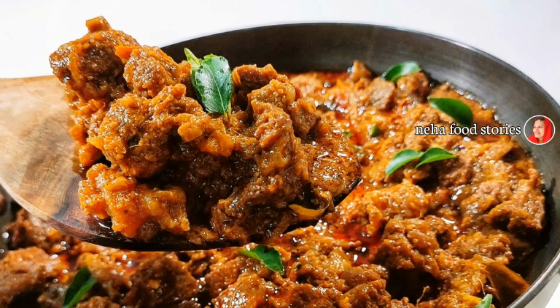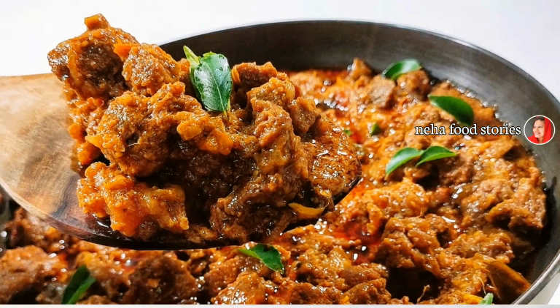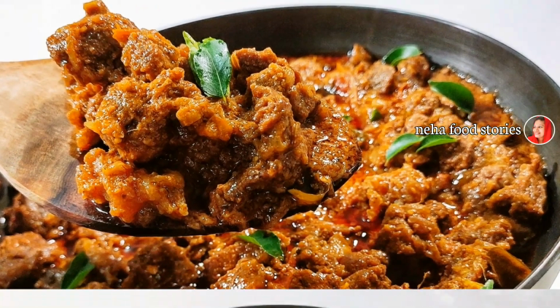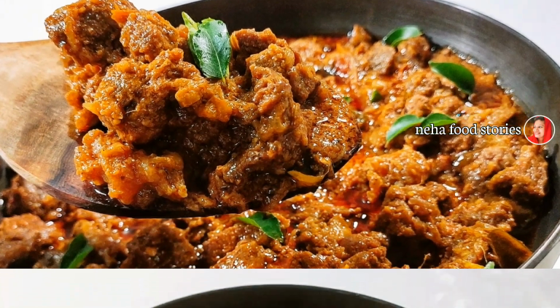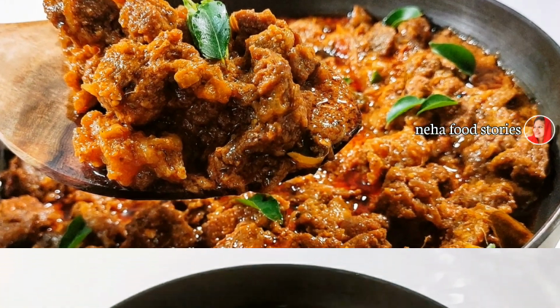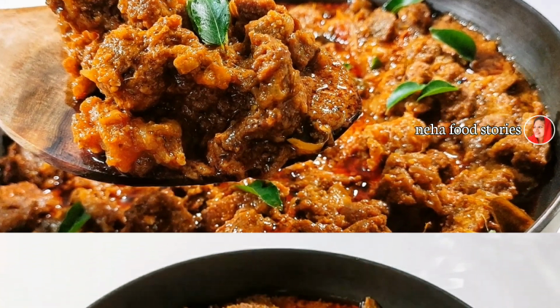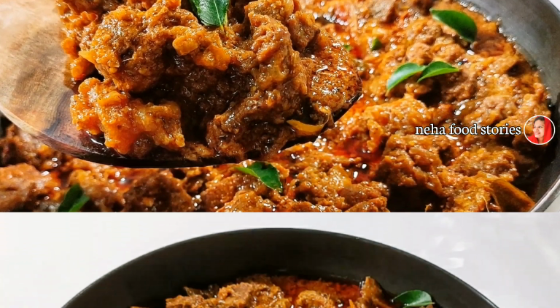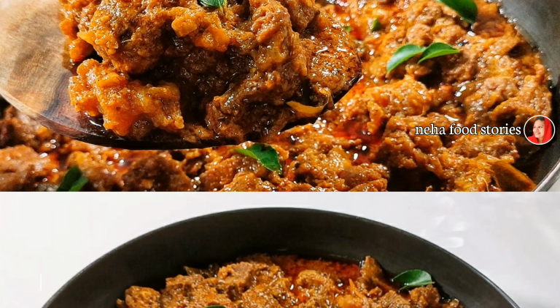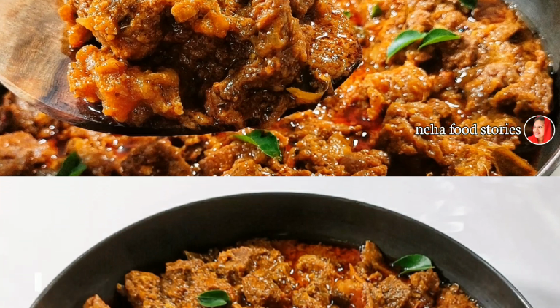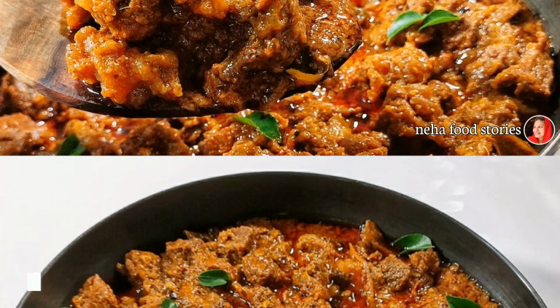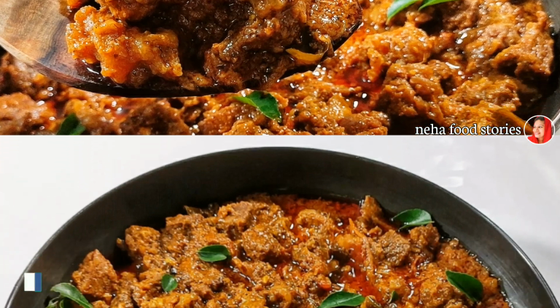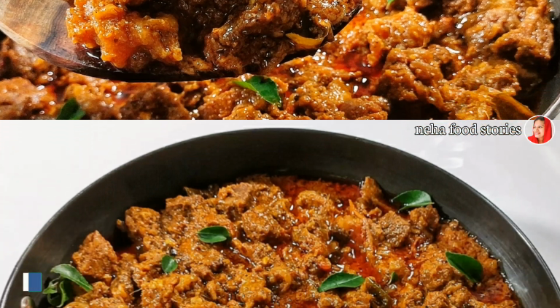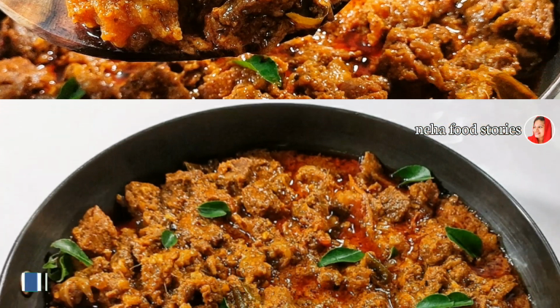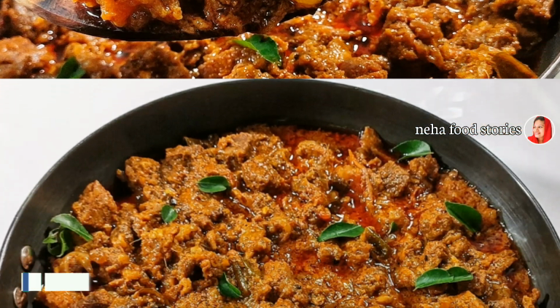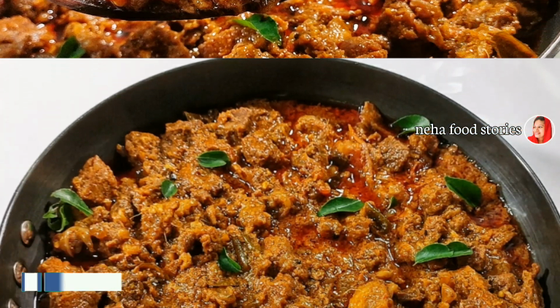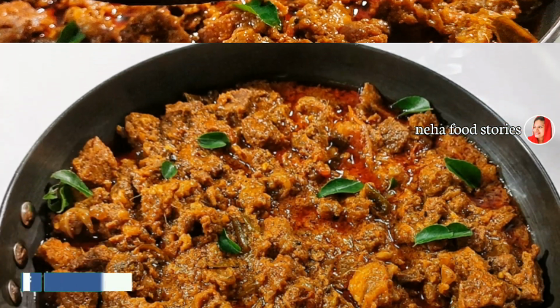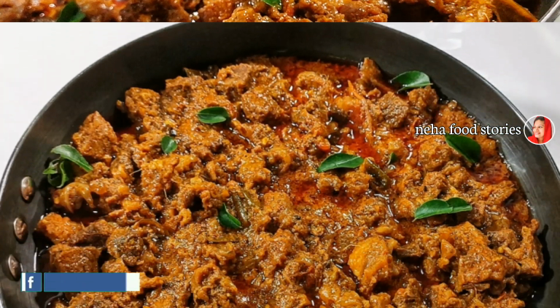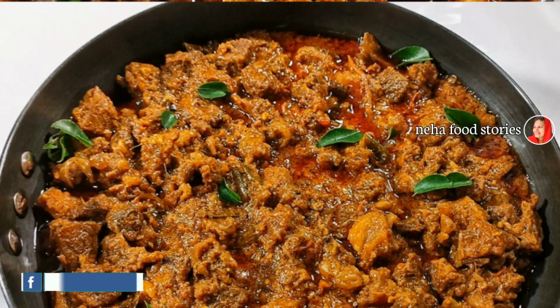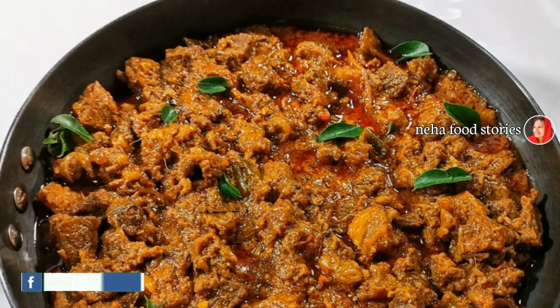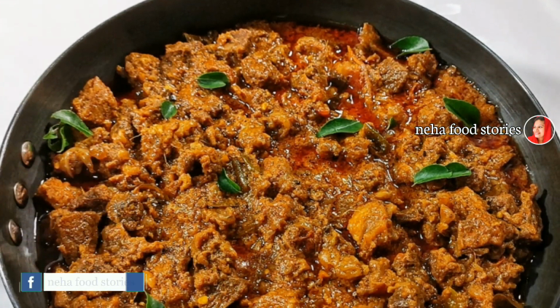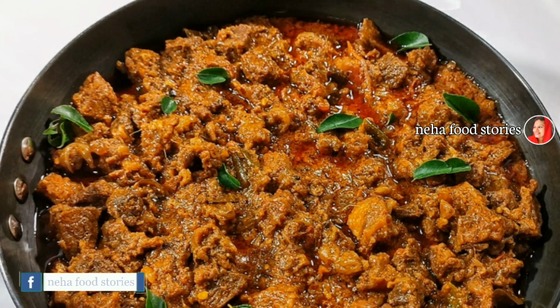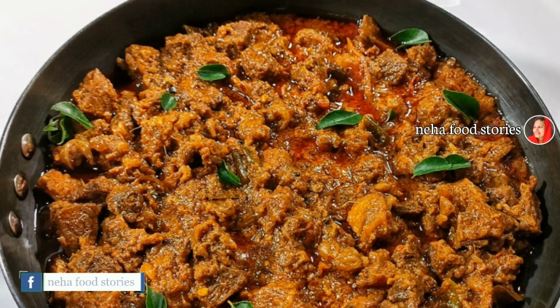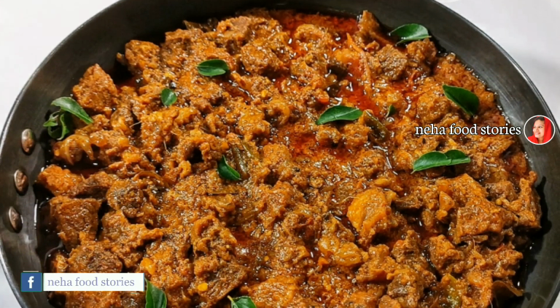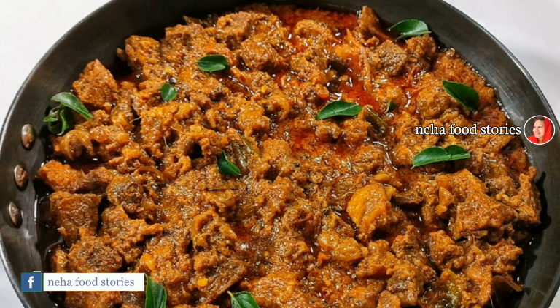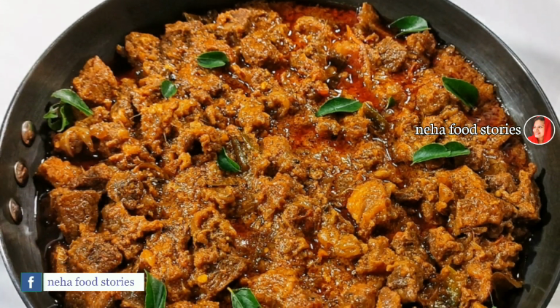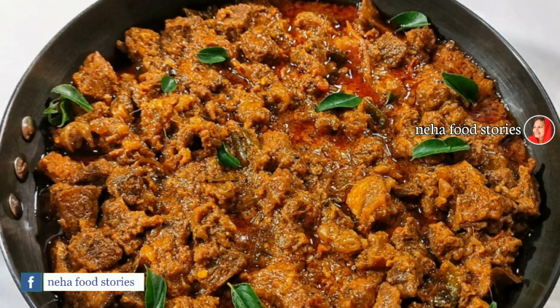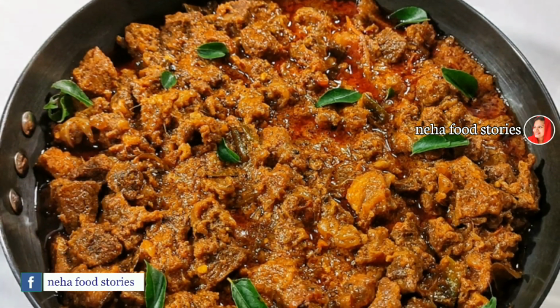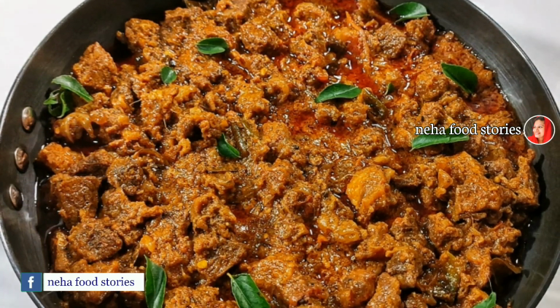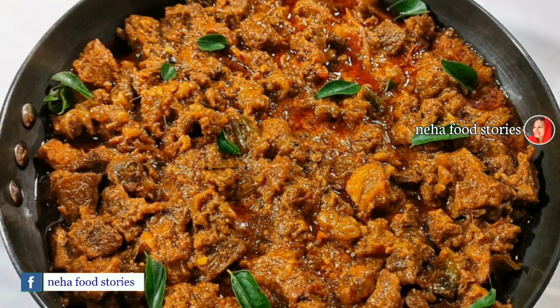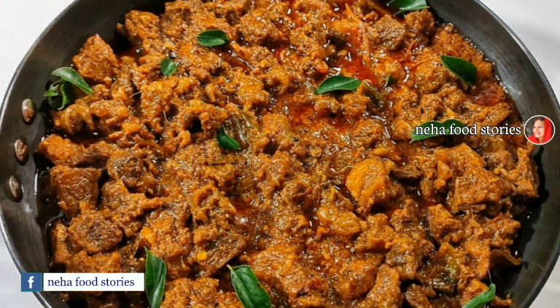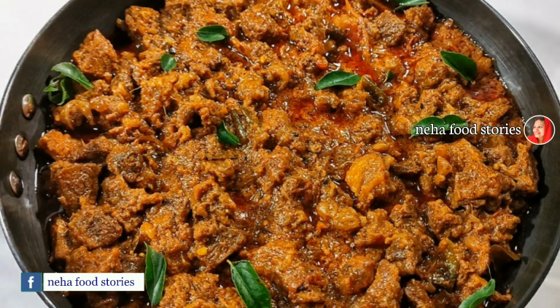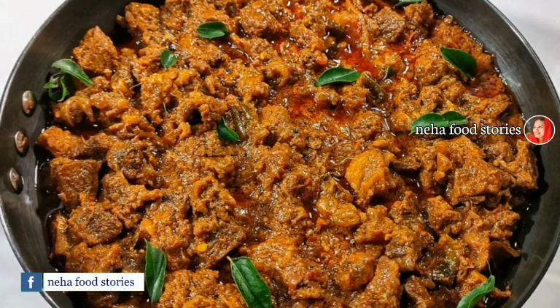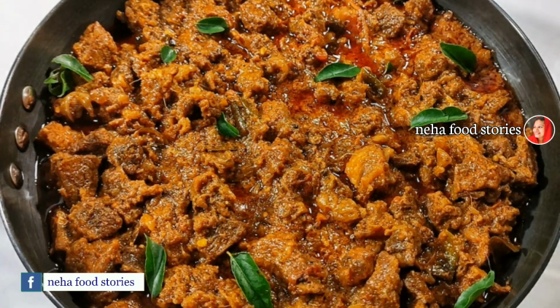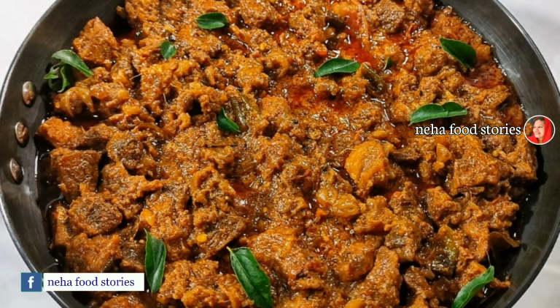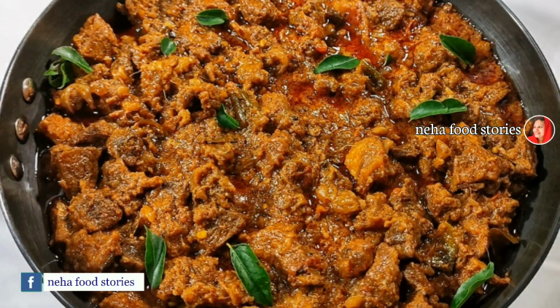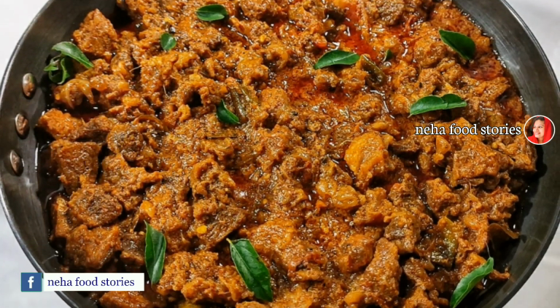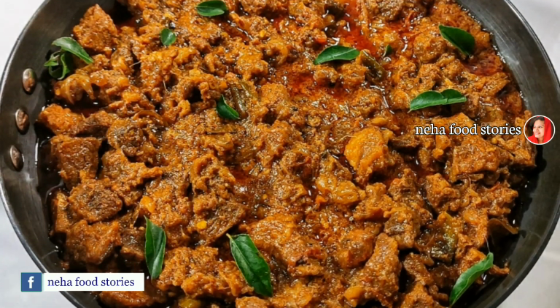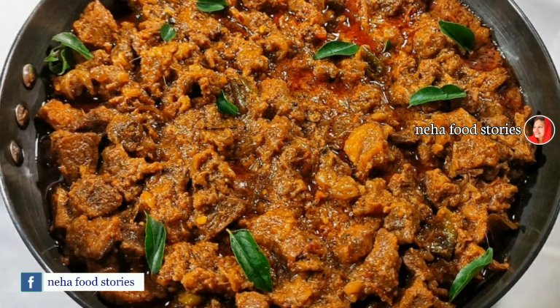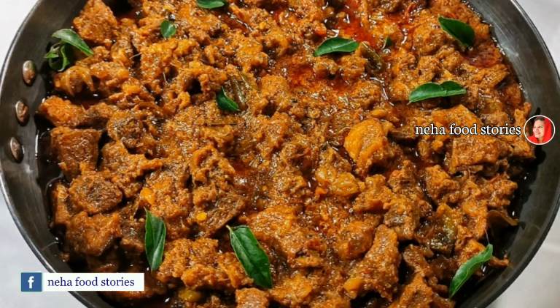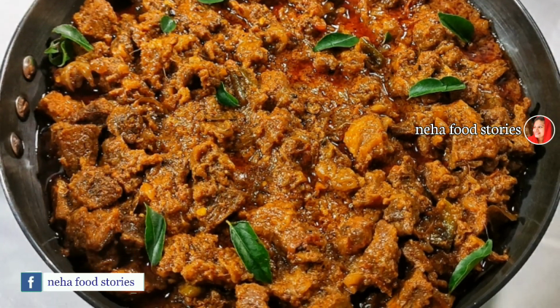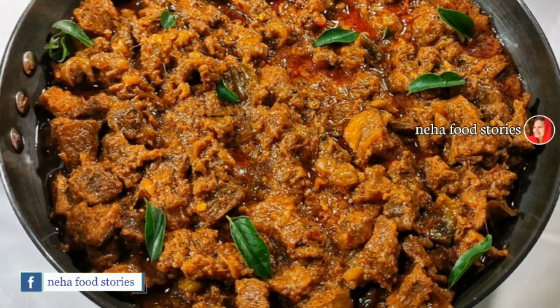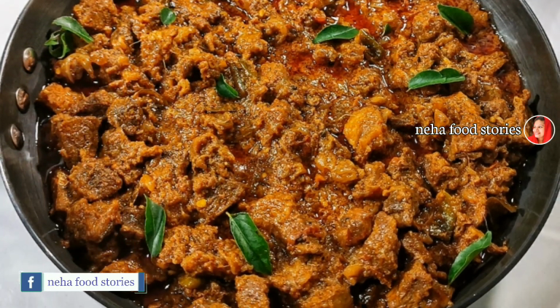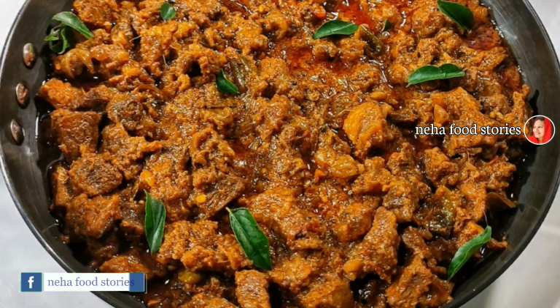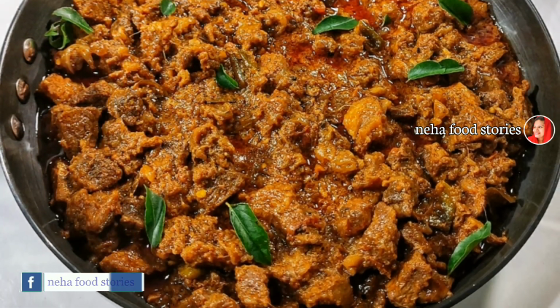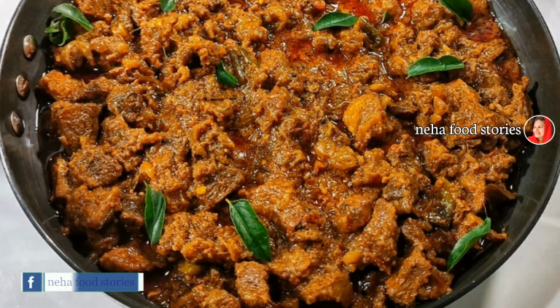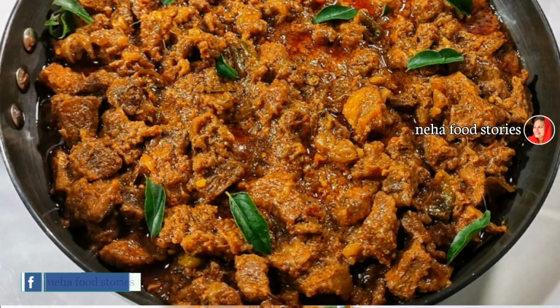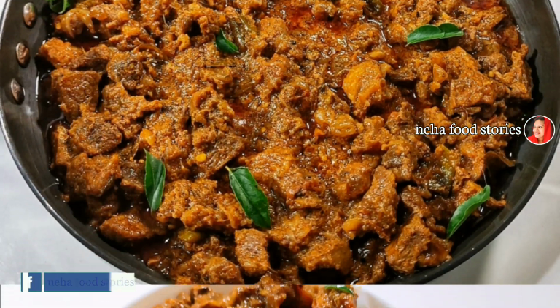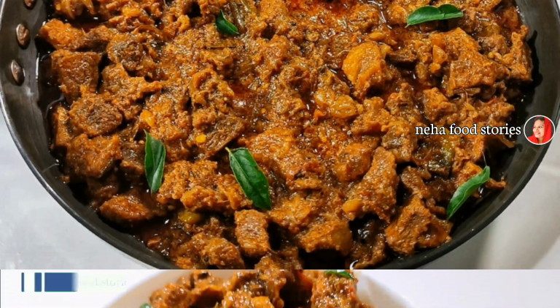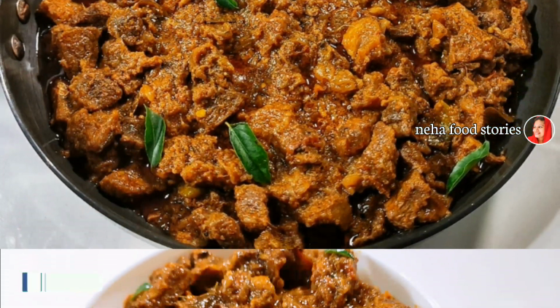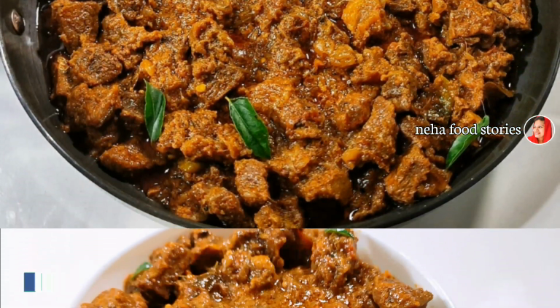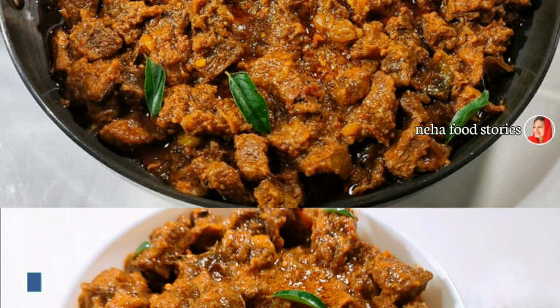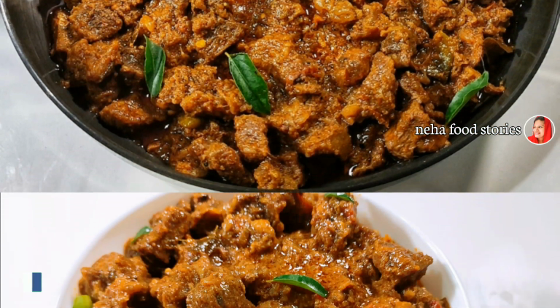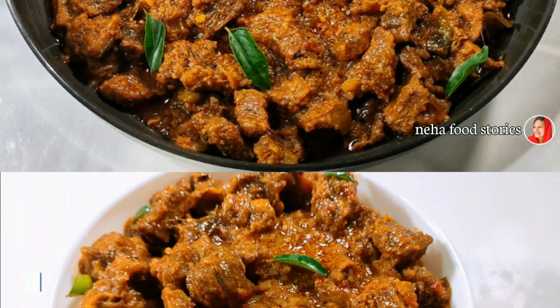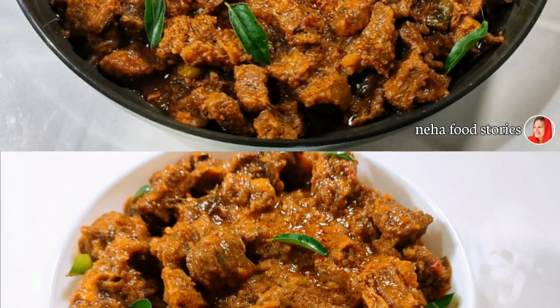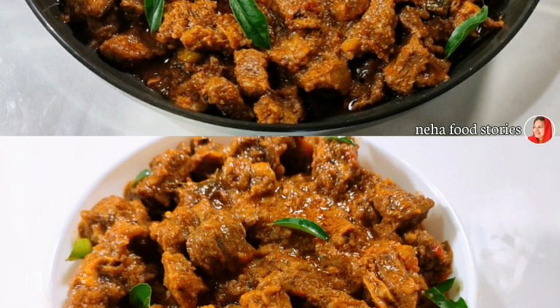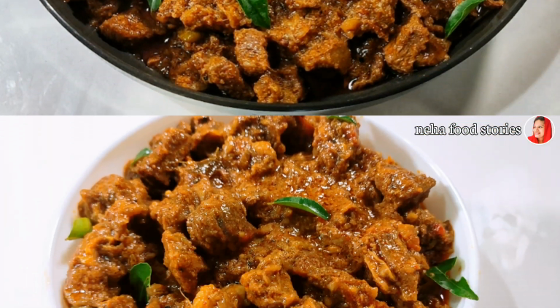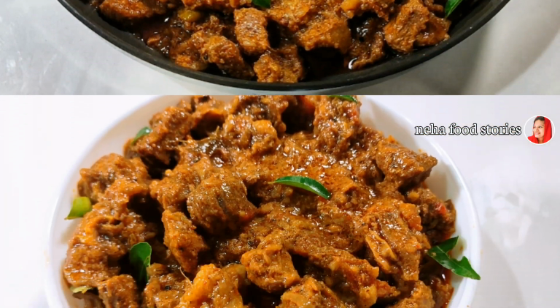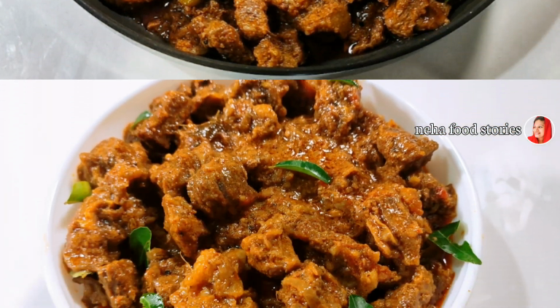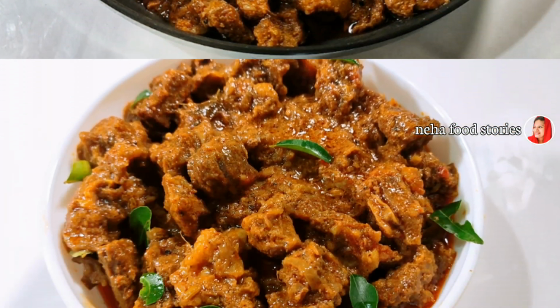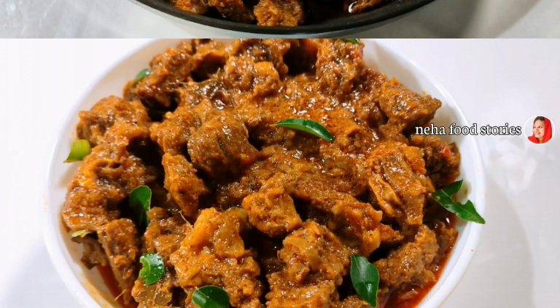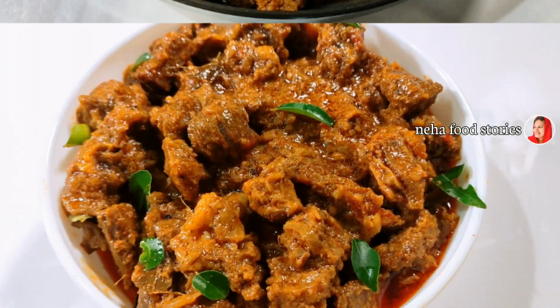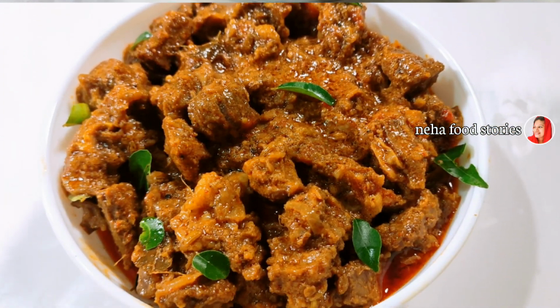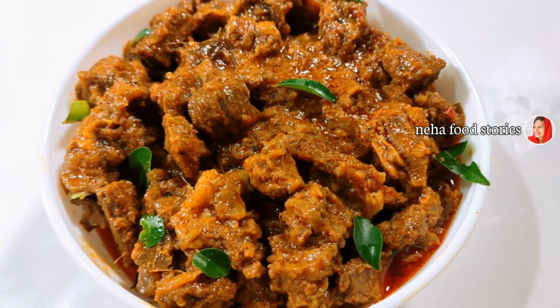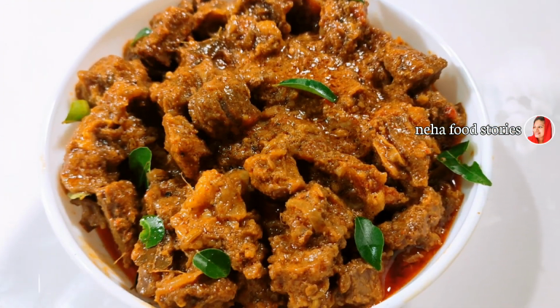Hello! How are we going to eat beef masala? We are going to eat all the beef and we will eat it in the video.